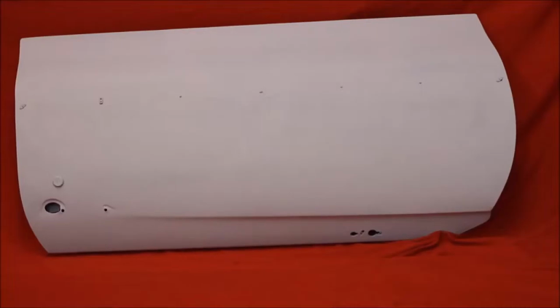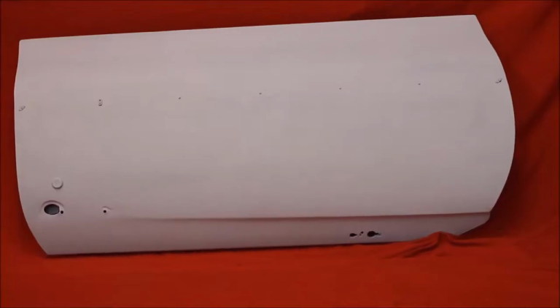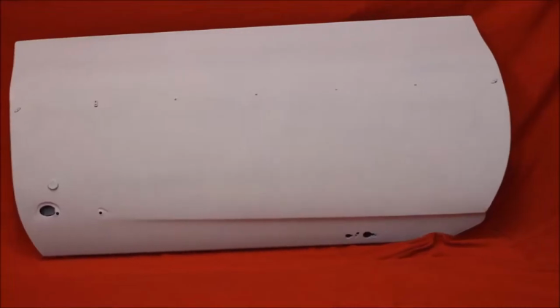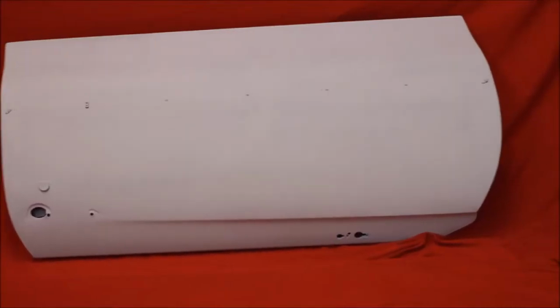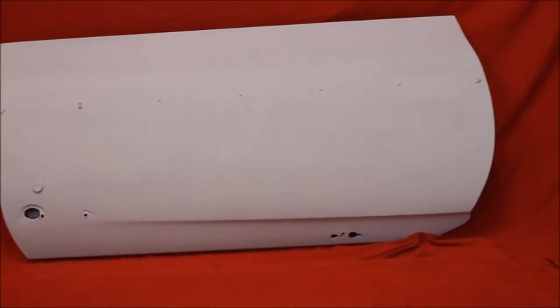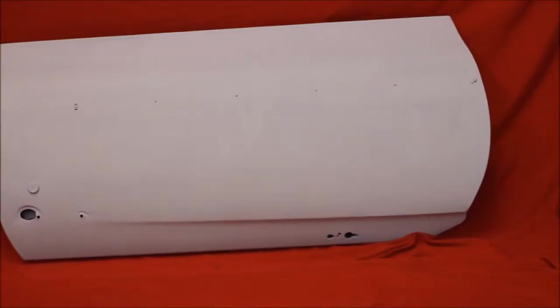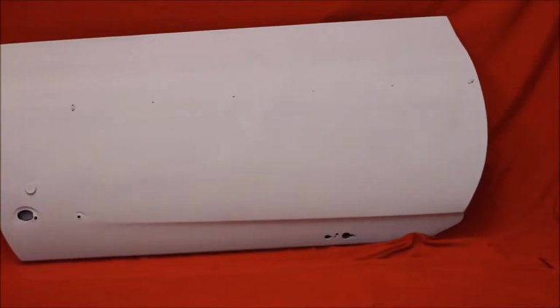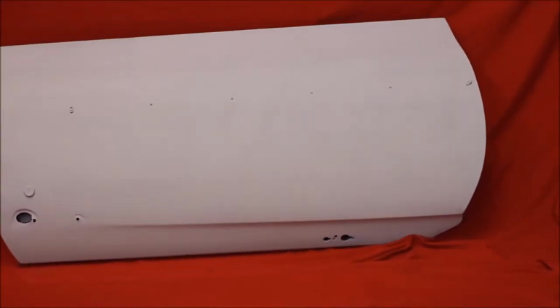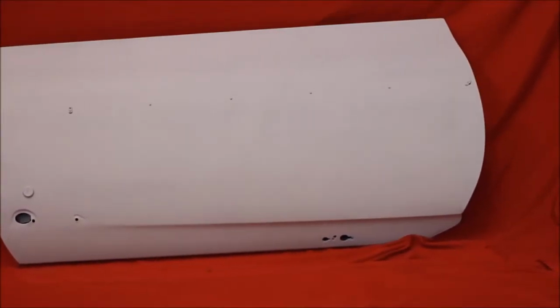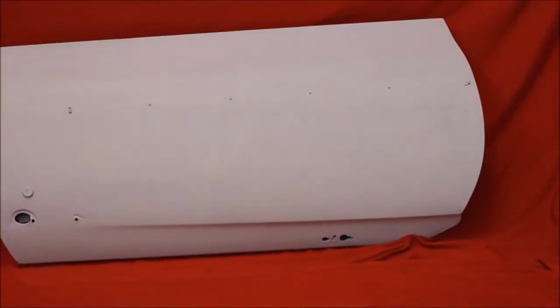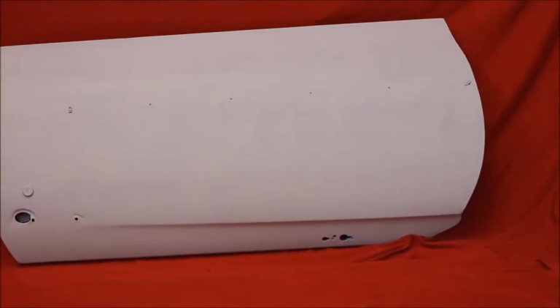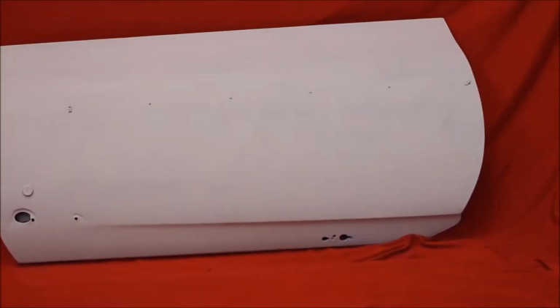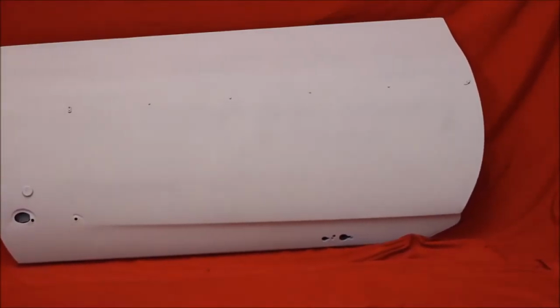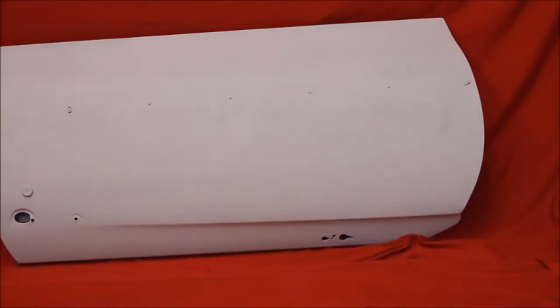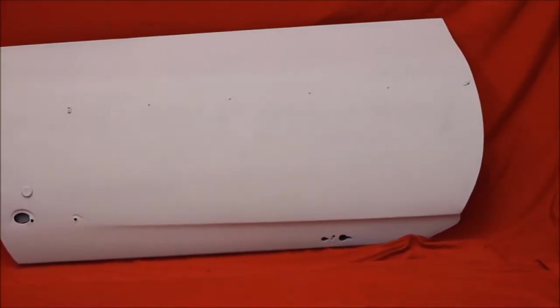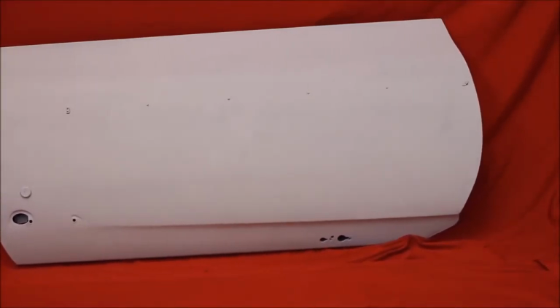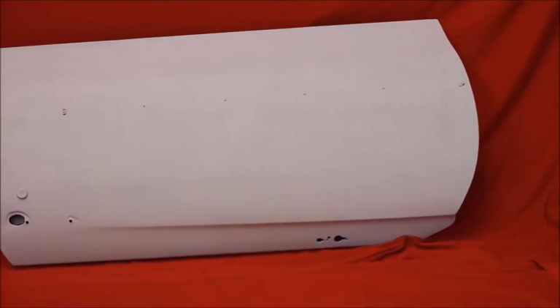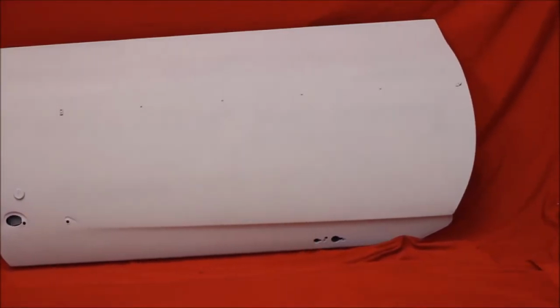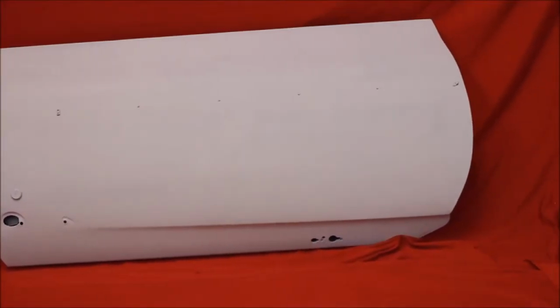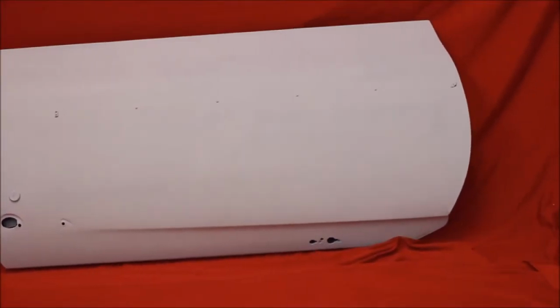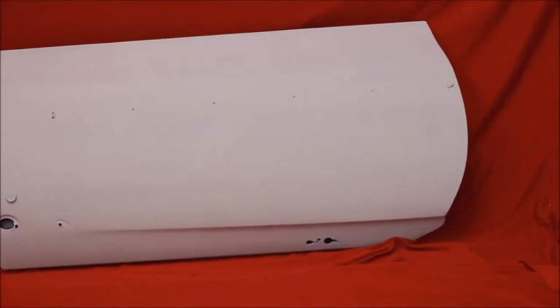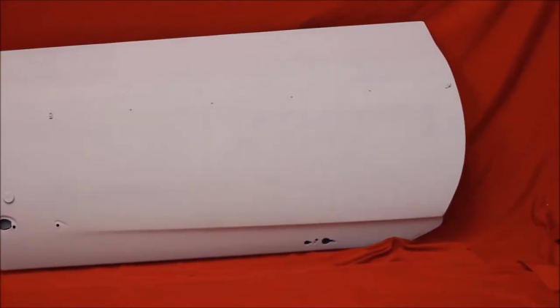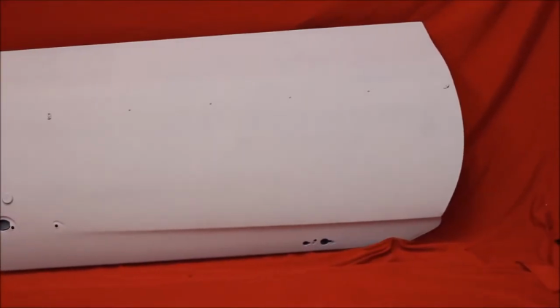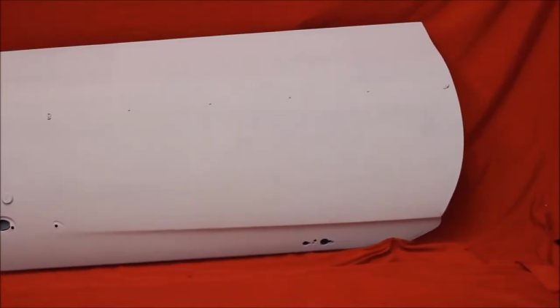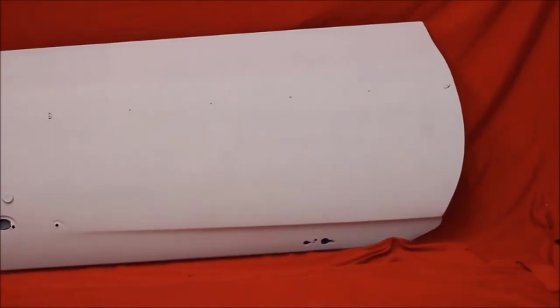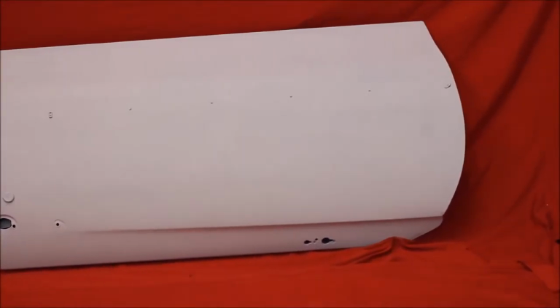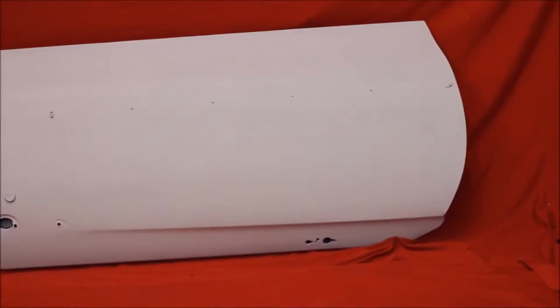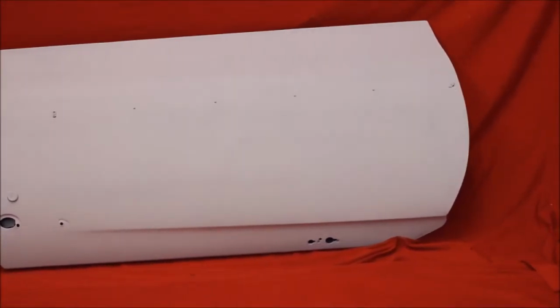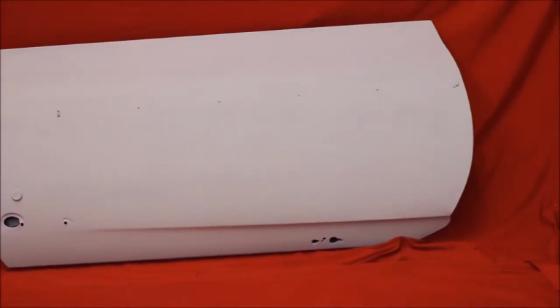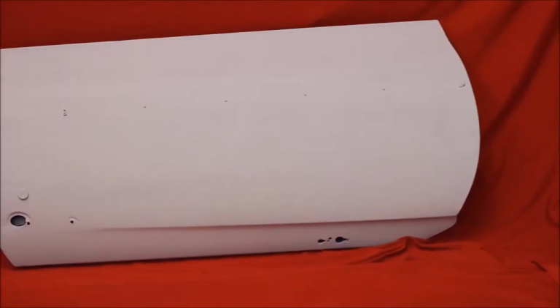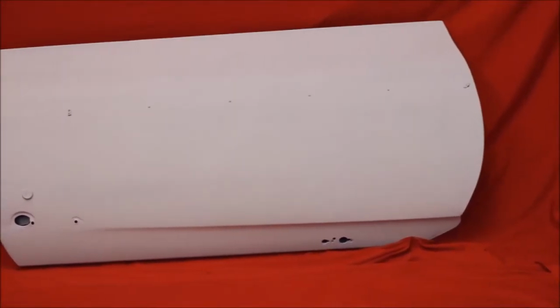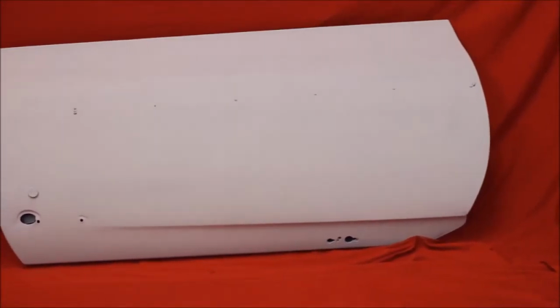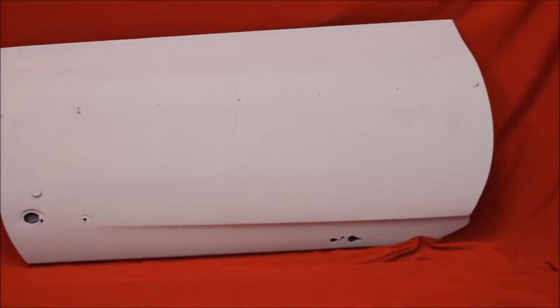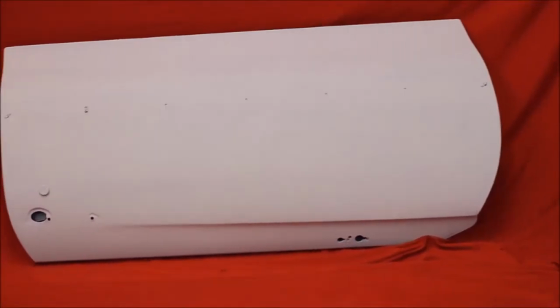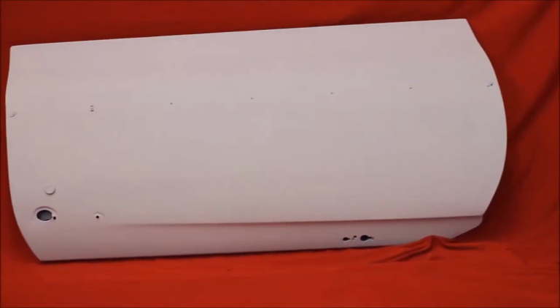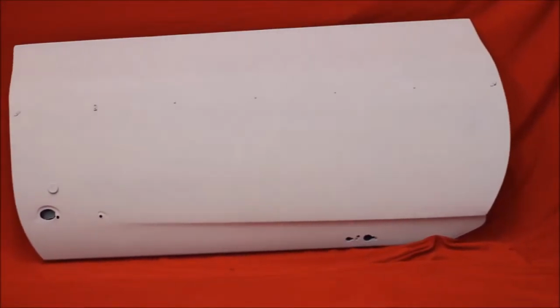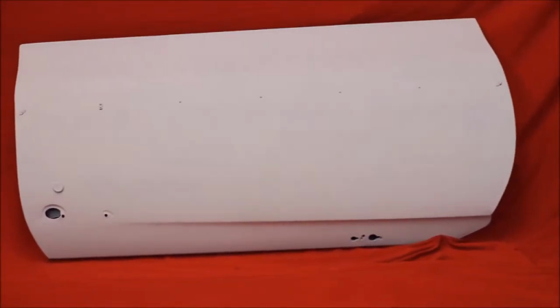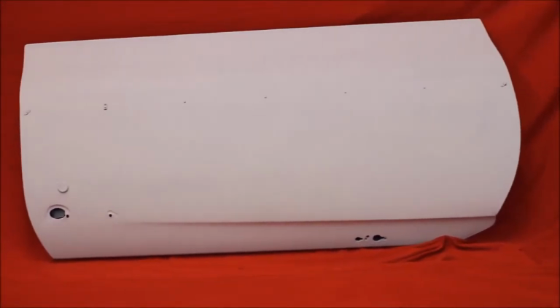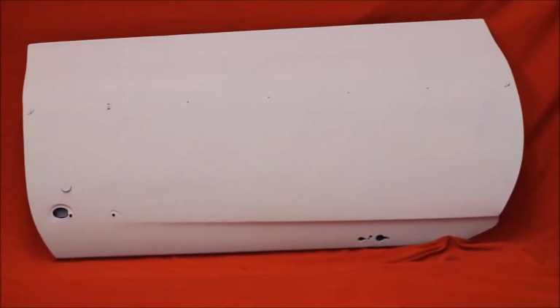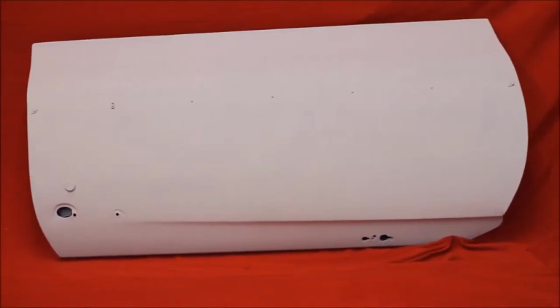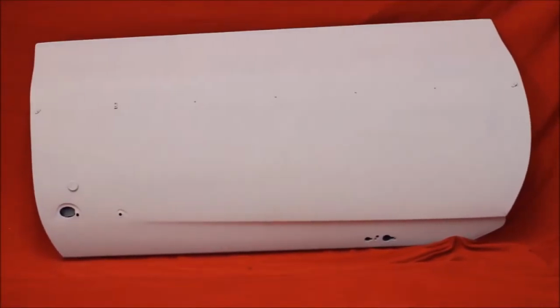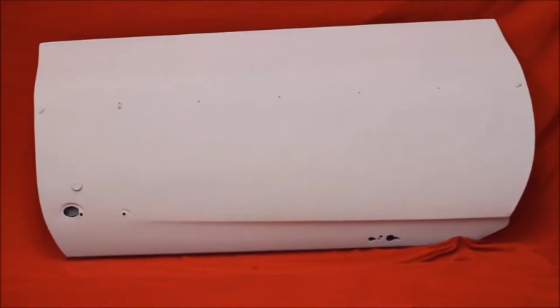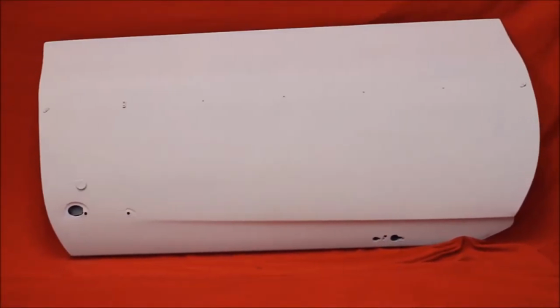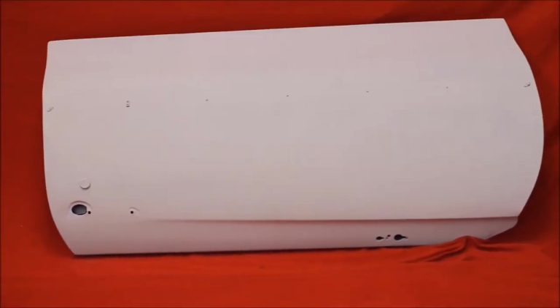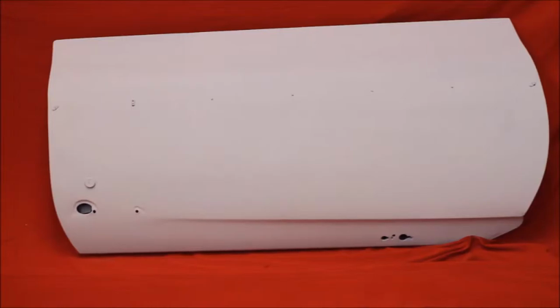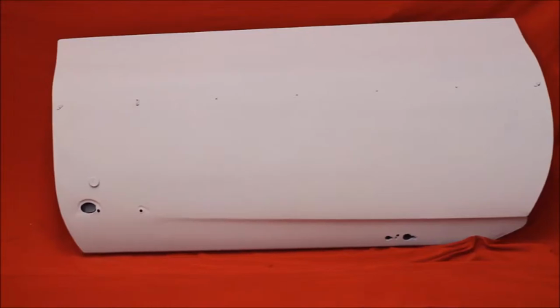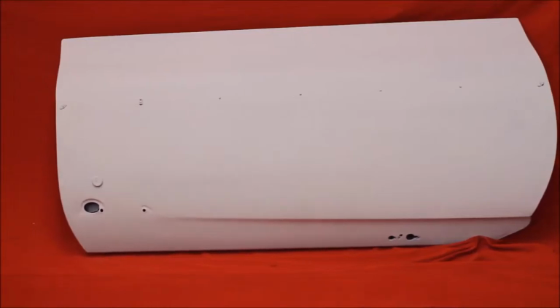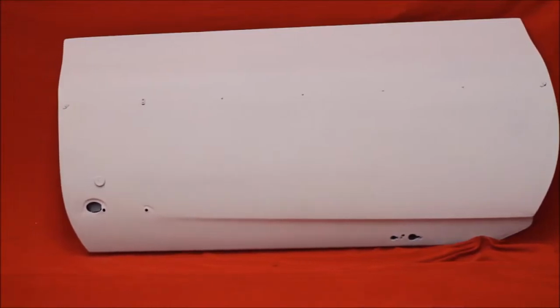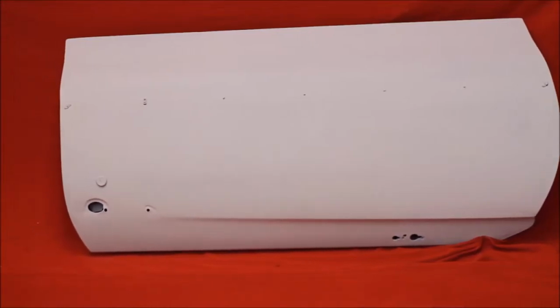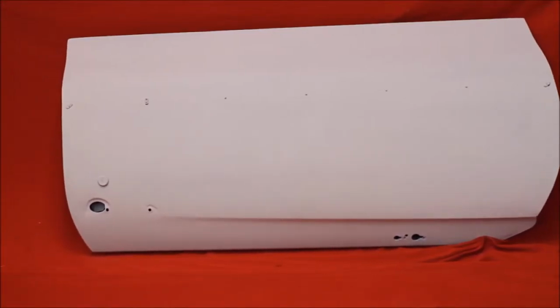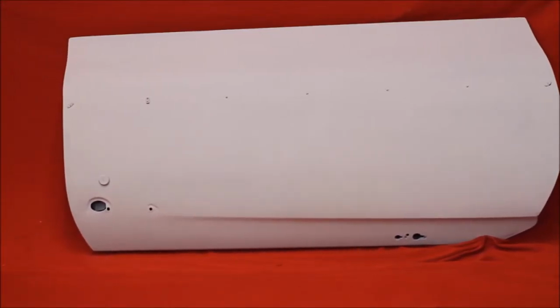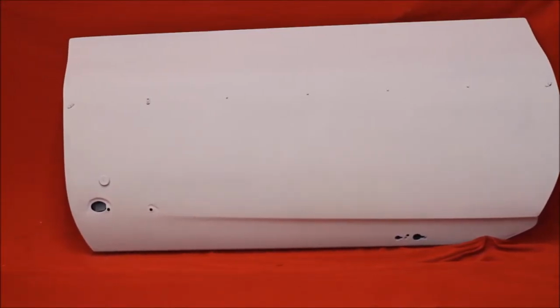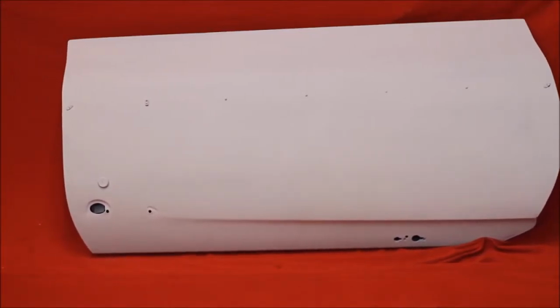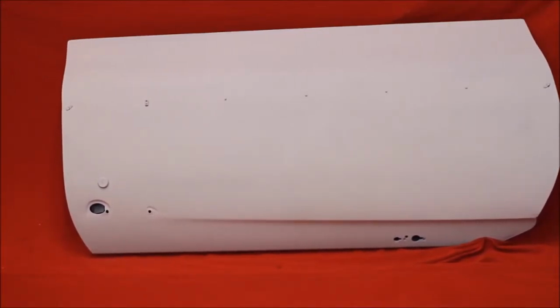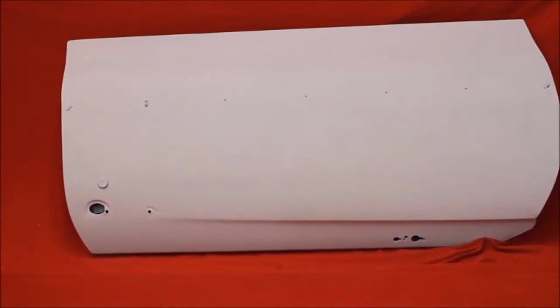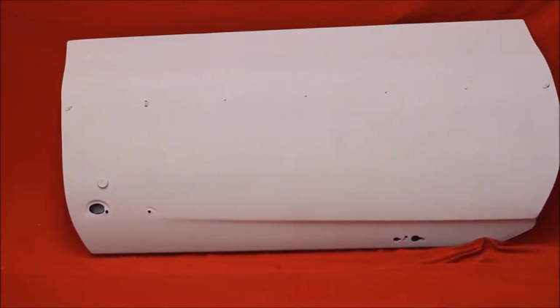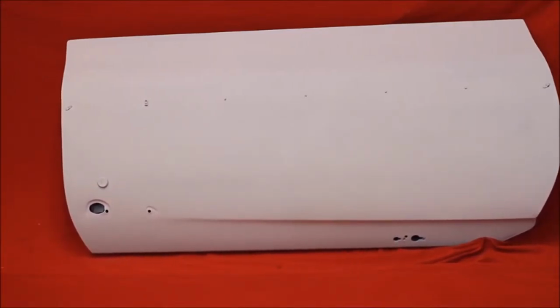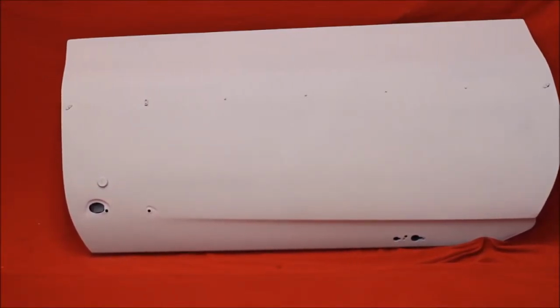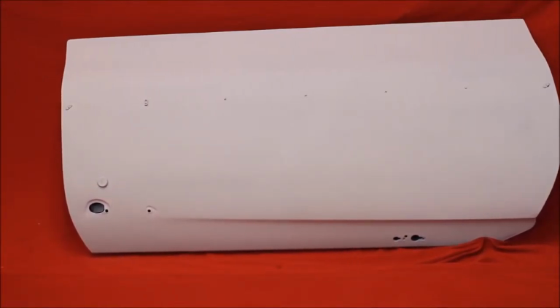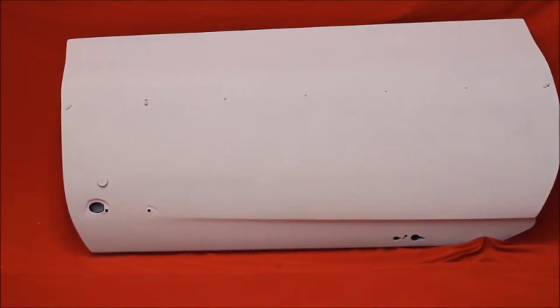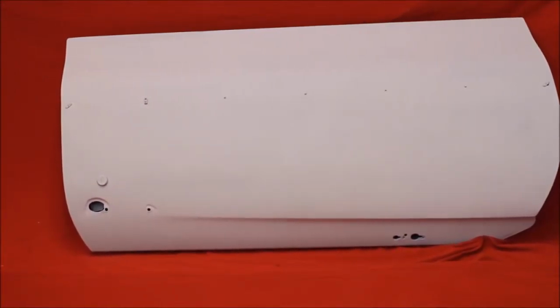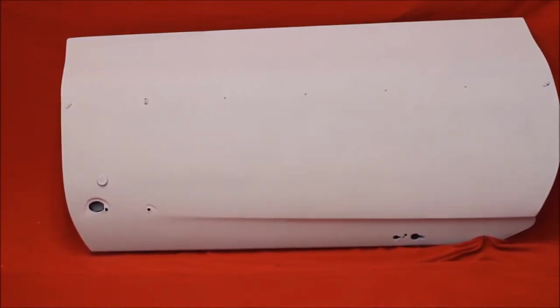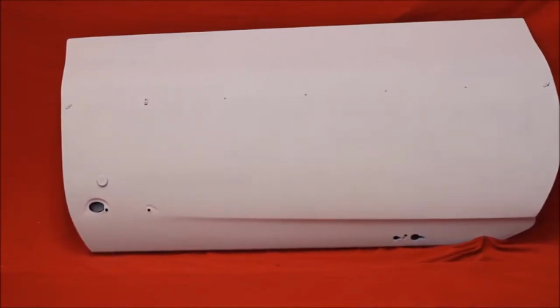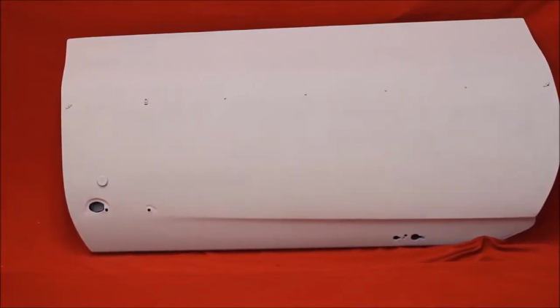This is a 70 to 72 Cutlass door. Rust free. Hard to find — very difficult to find a door like this.